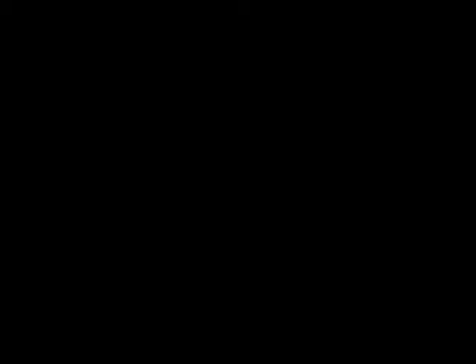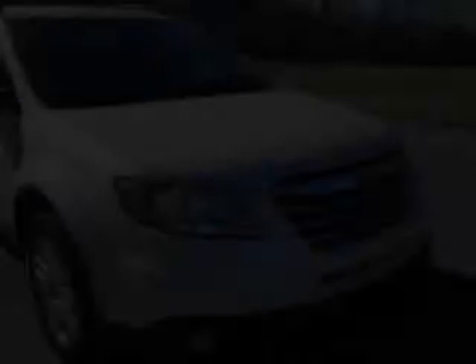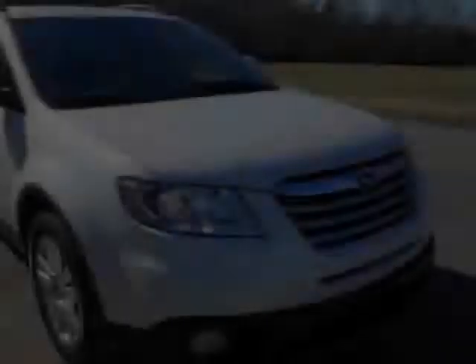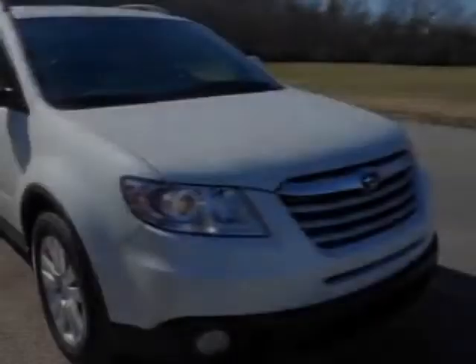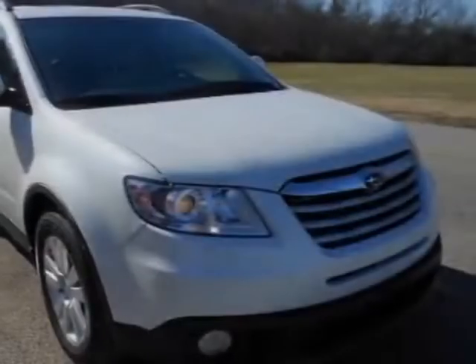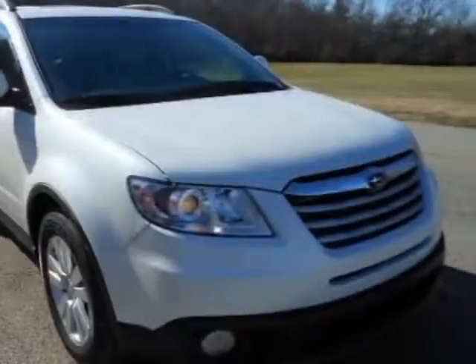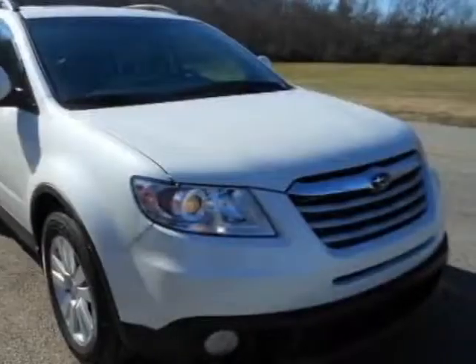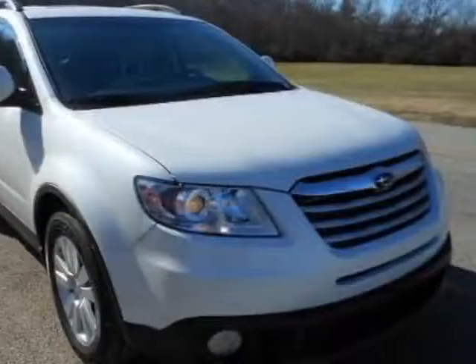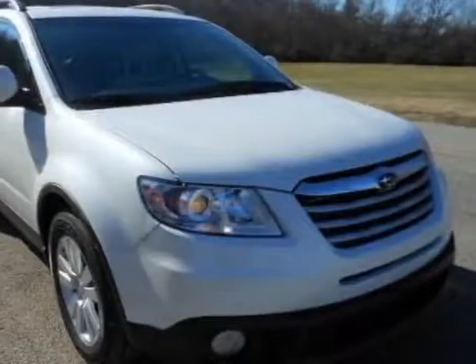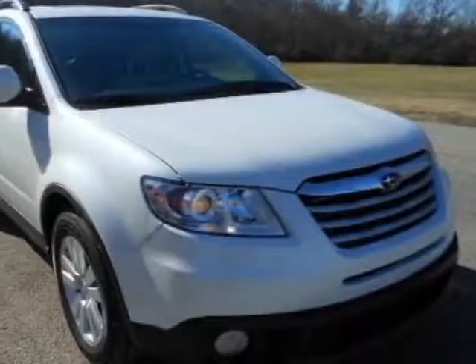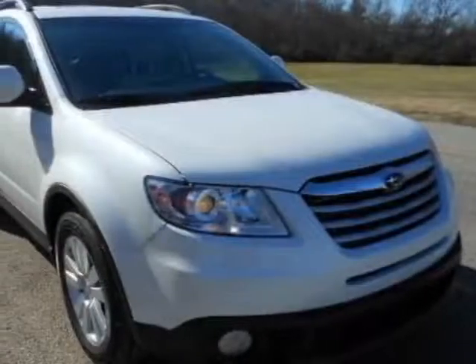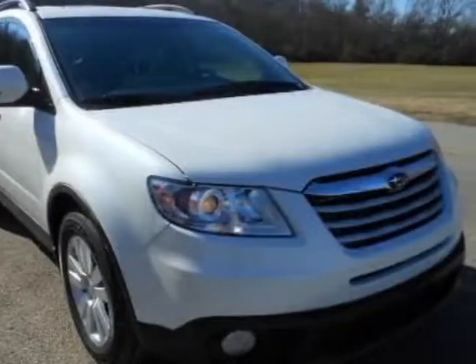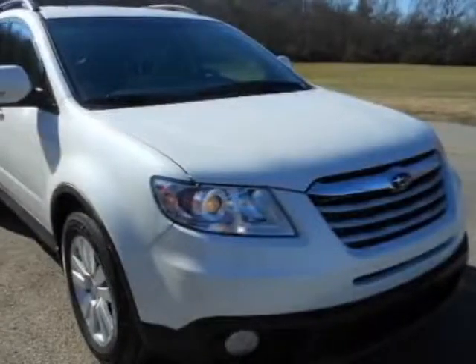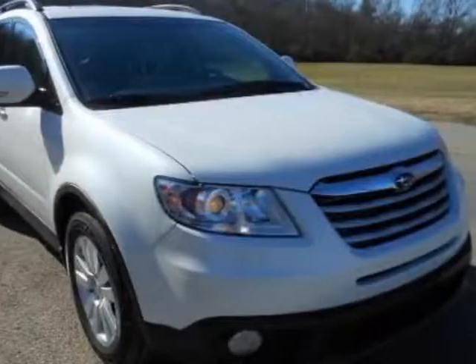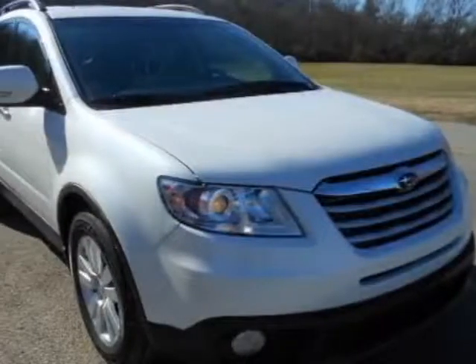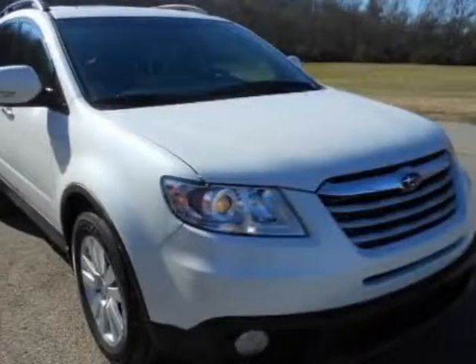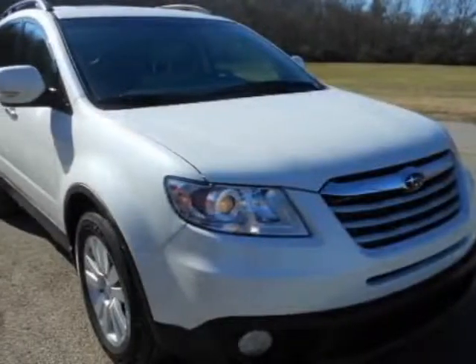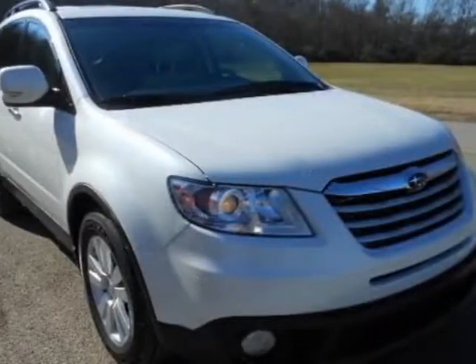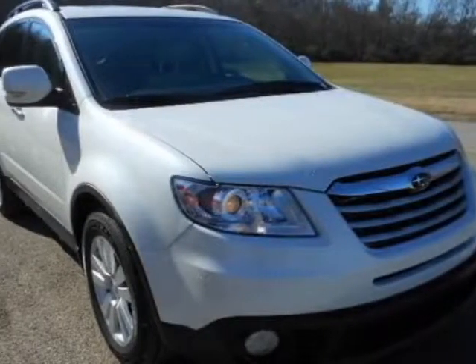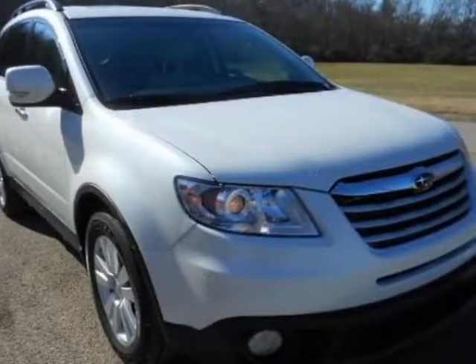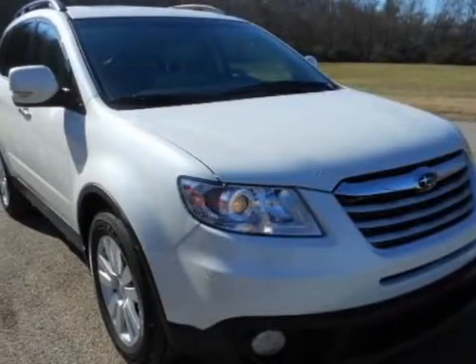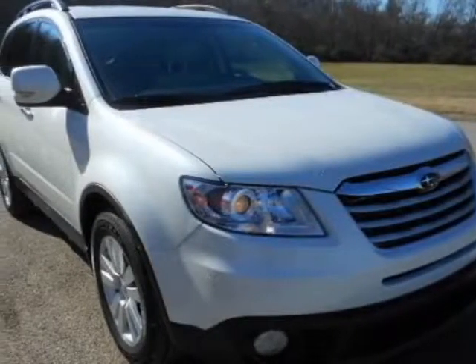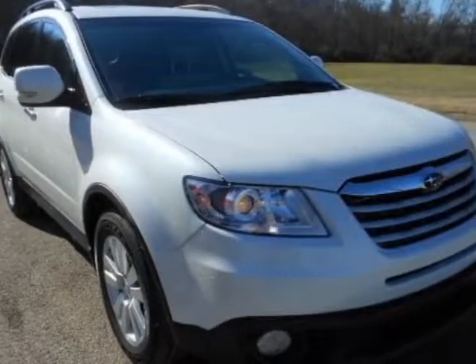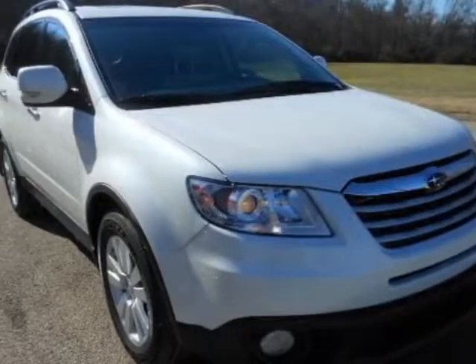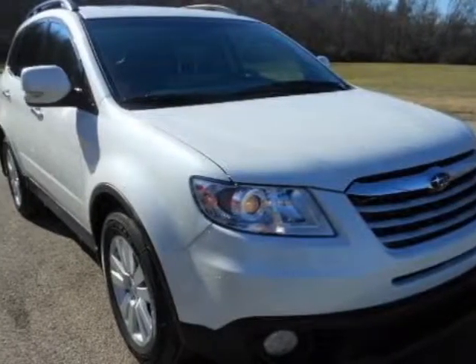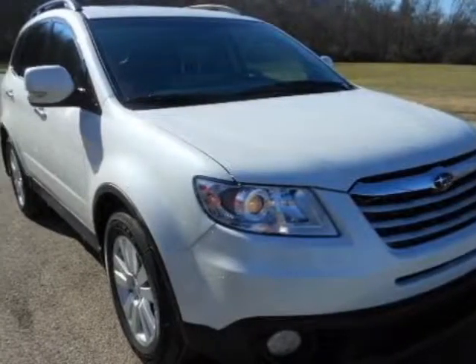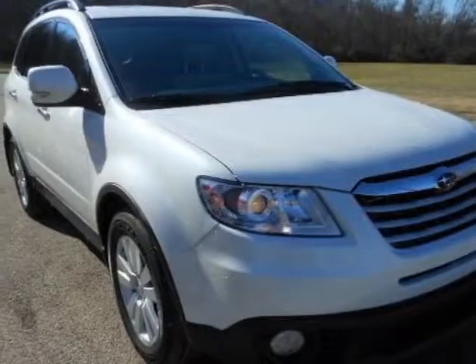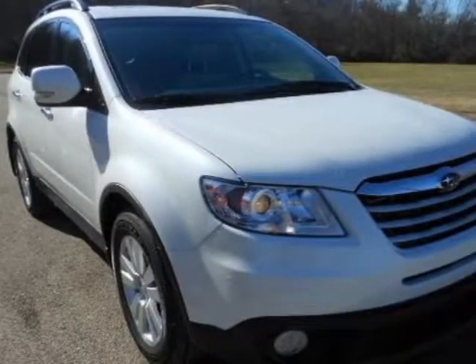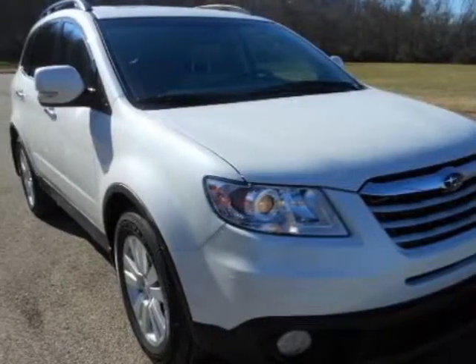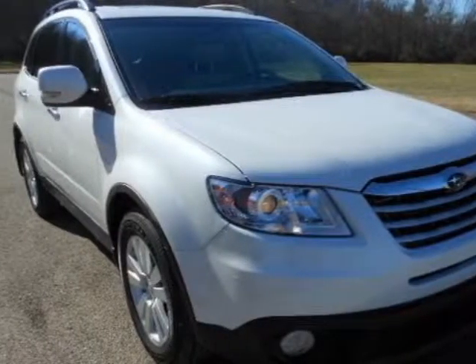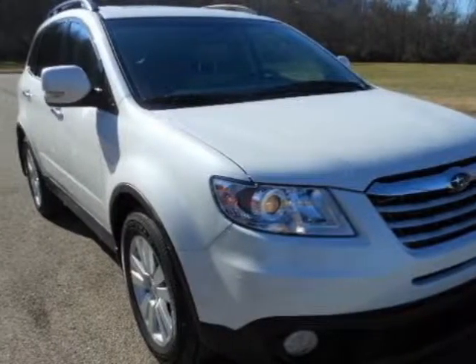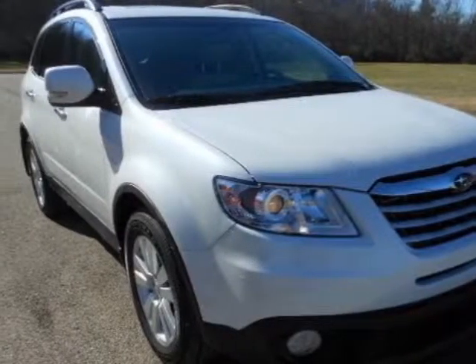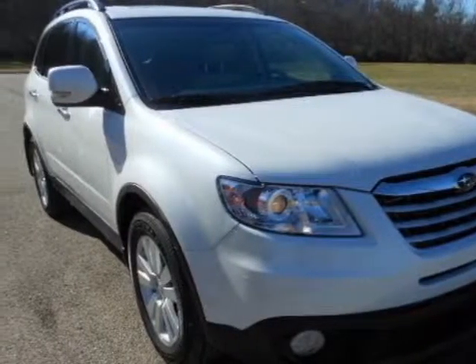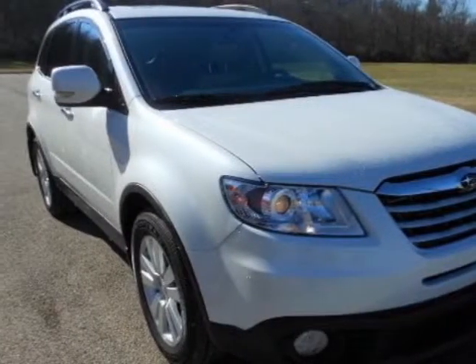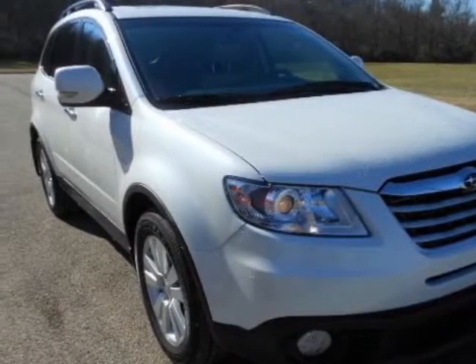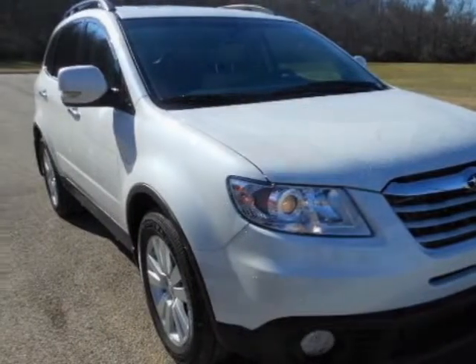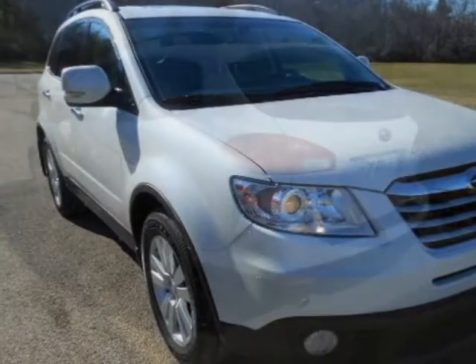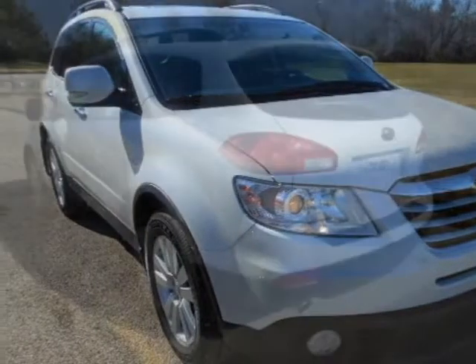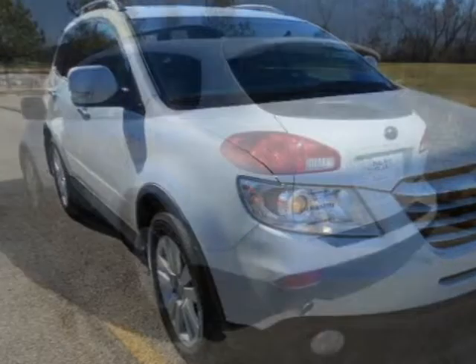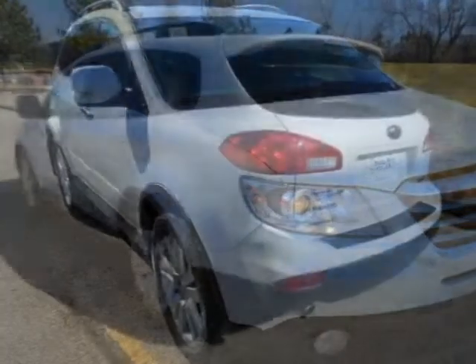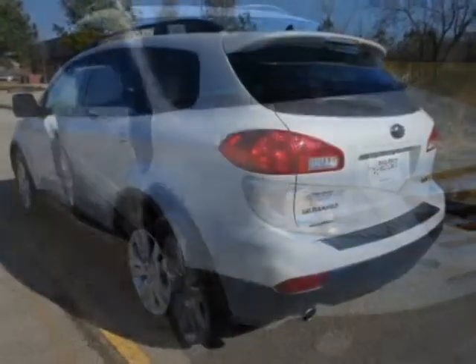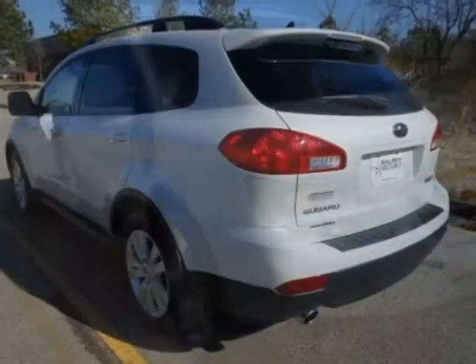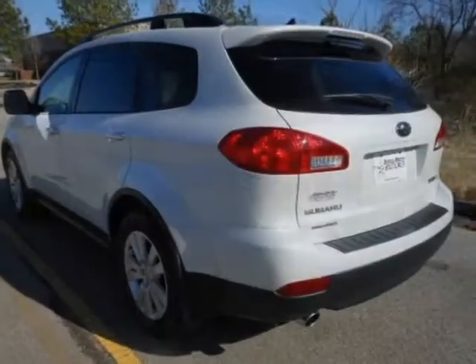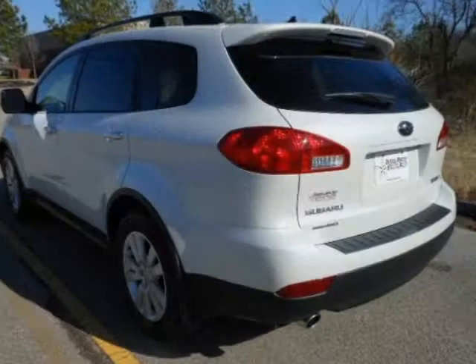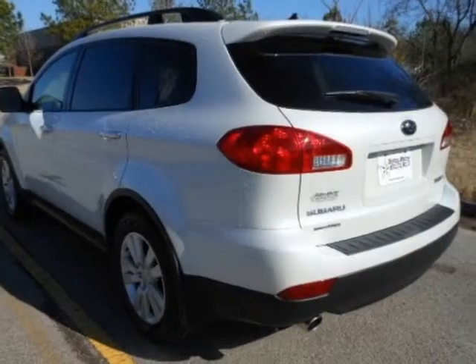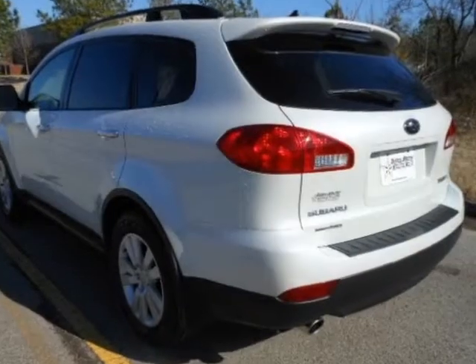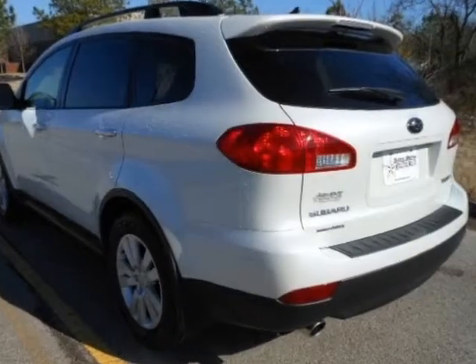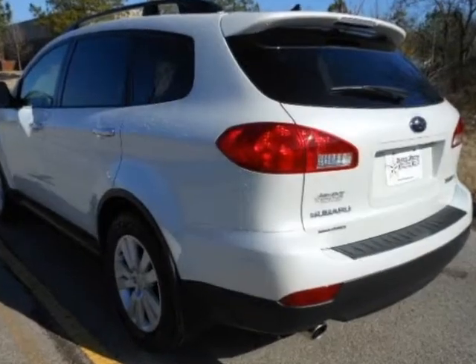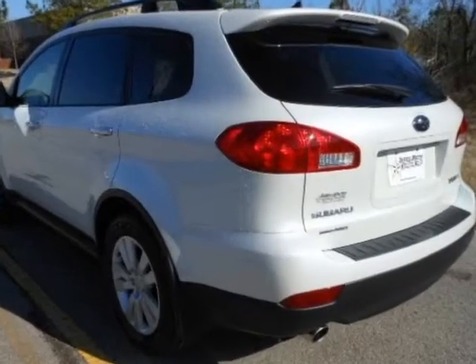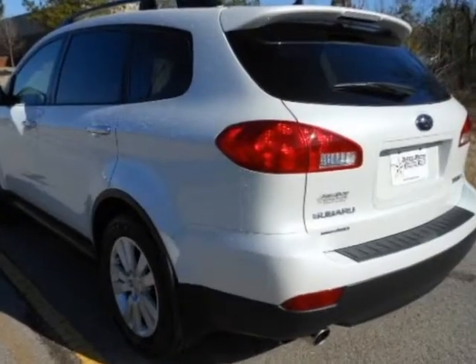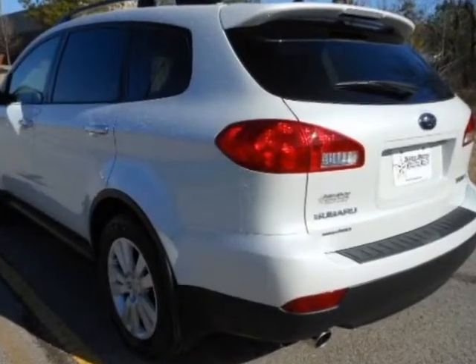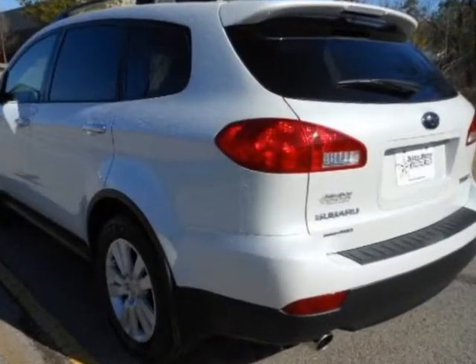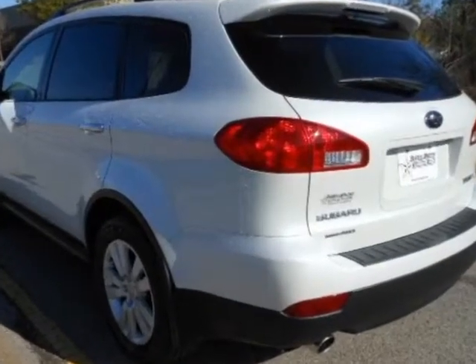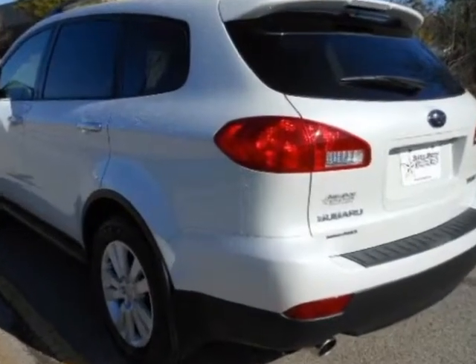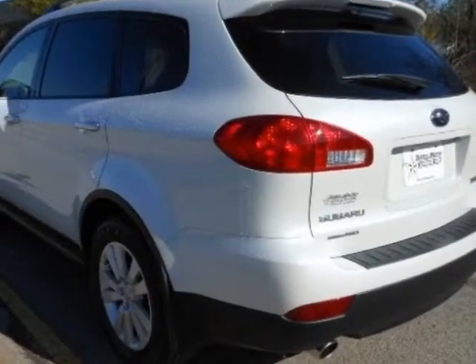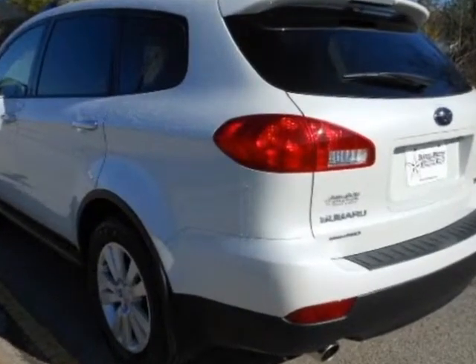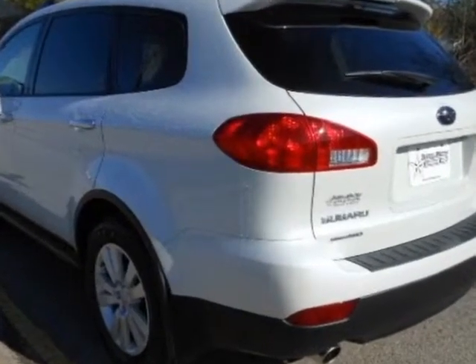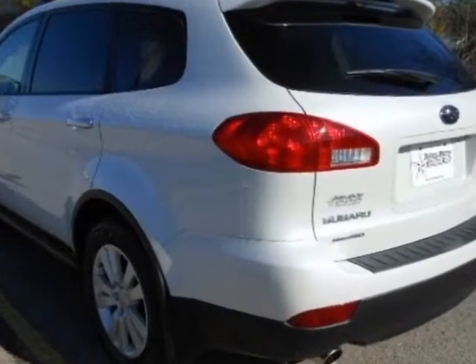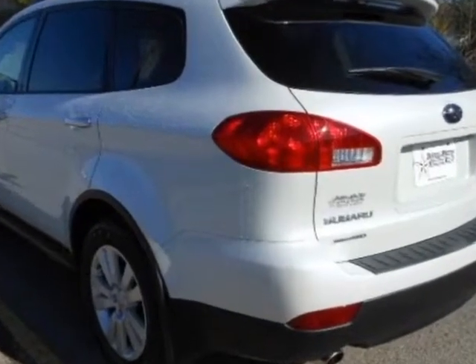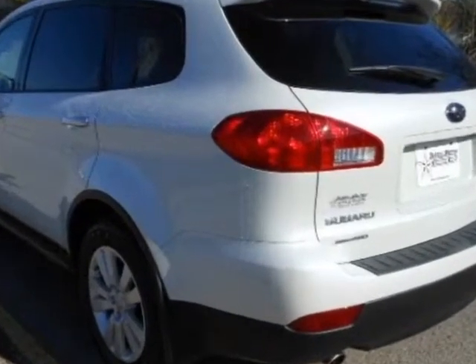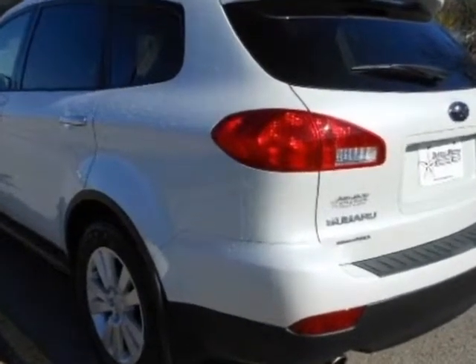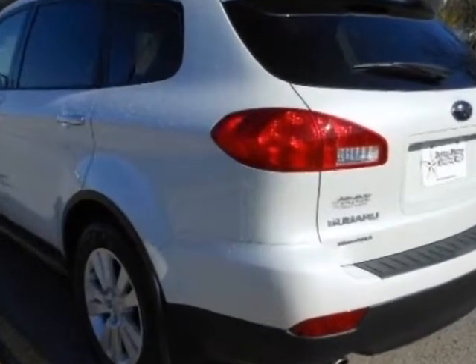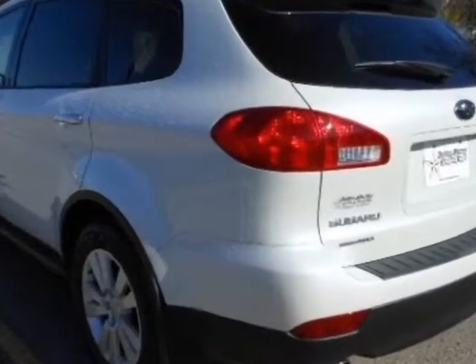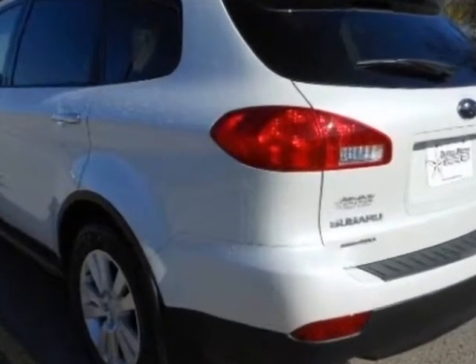Come take a look at this new 2013 Subaru Tribeca. For your protection, this vehicle has a full factory warranty.